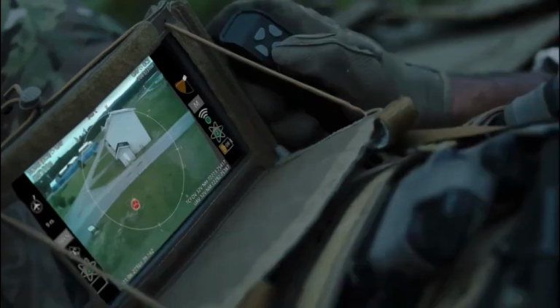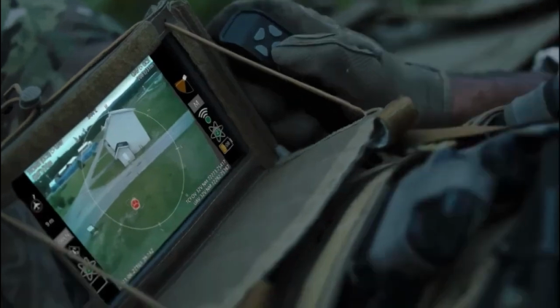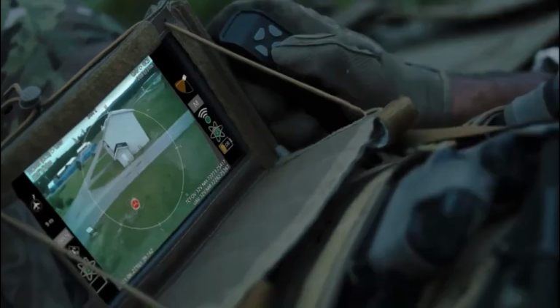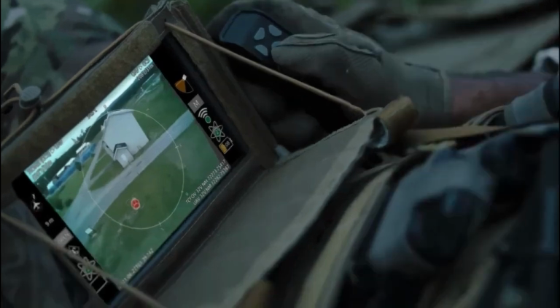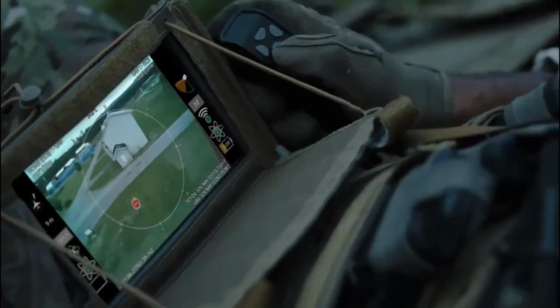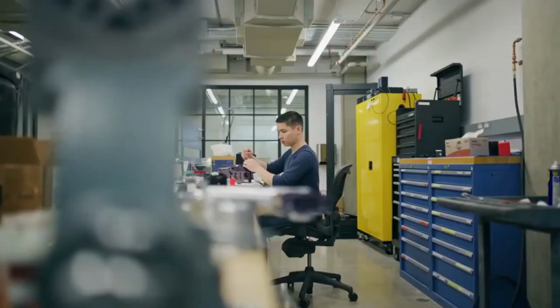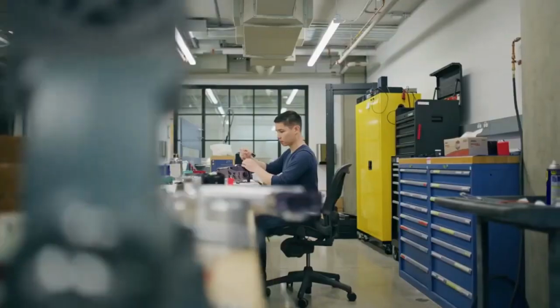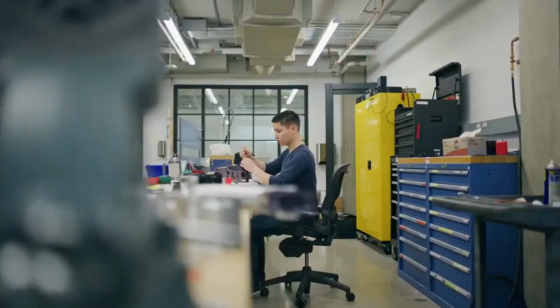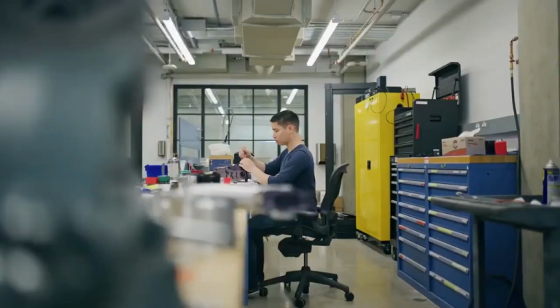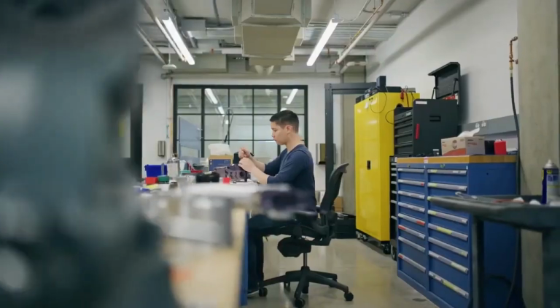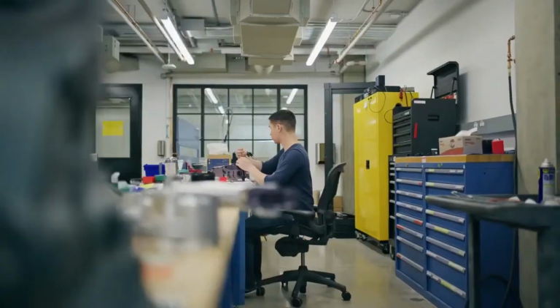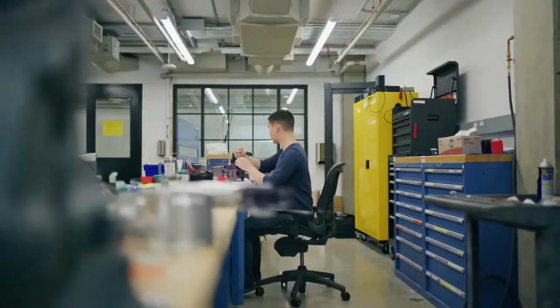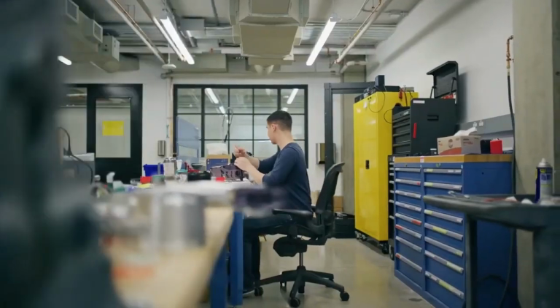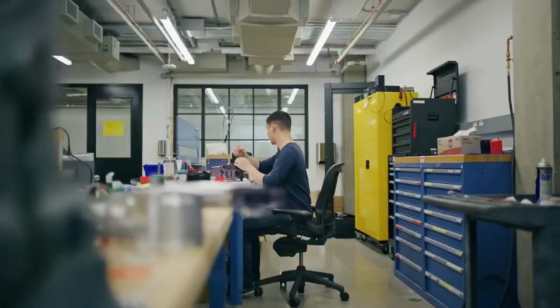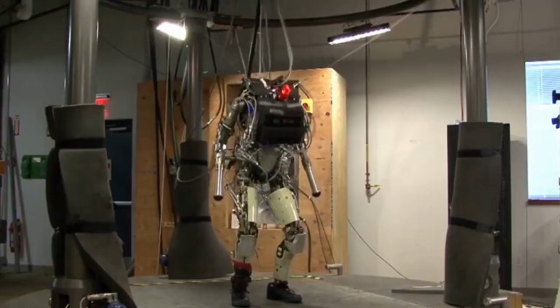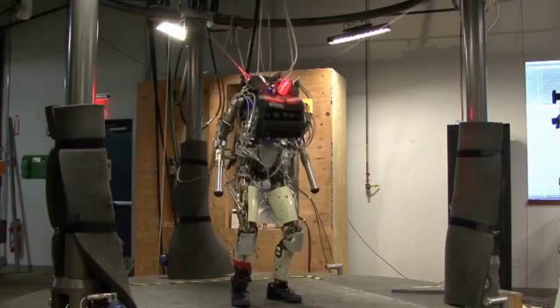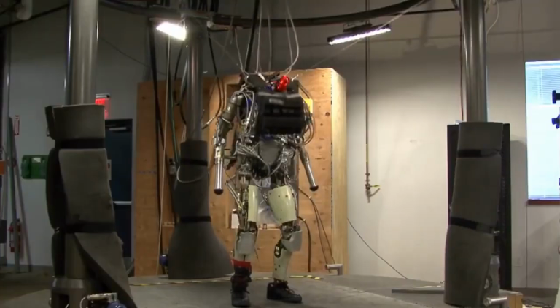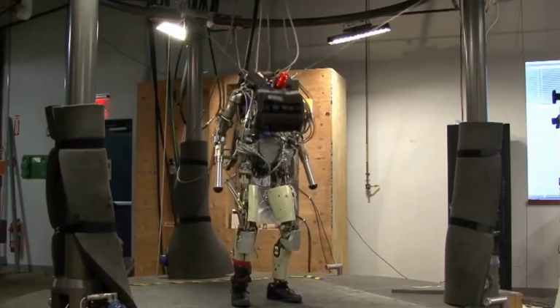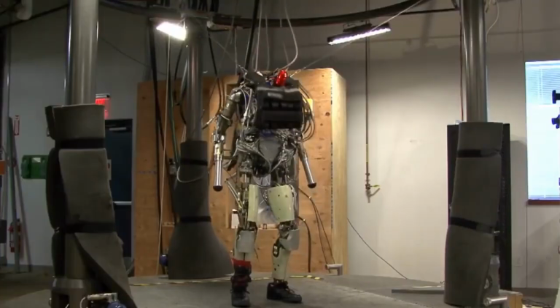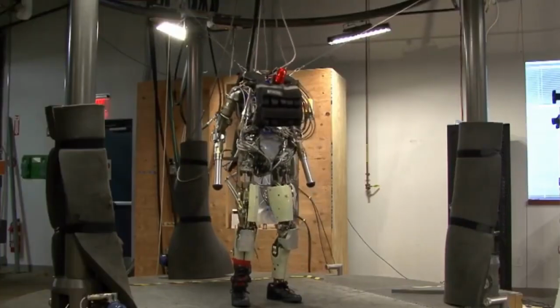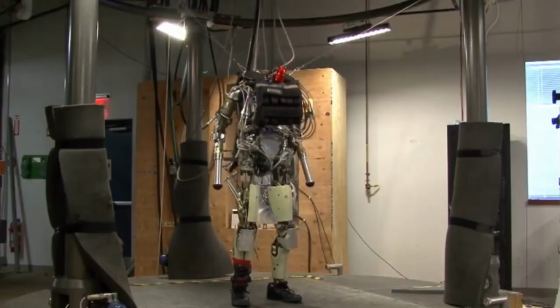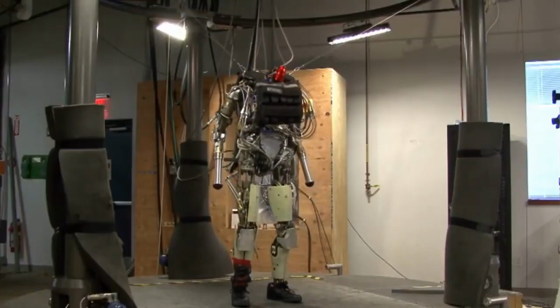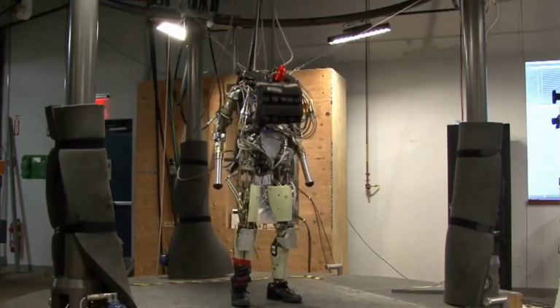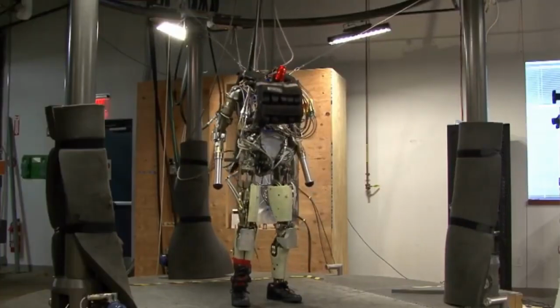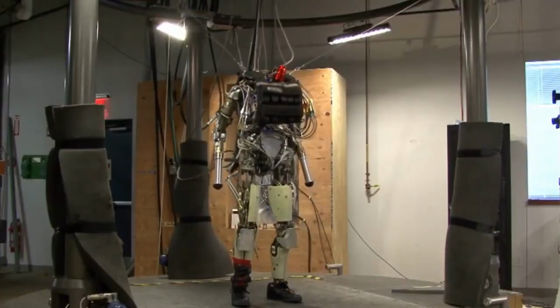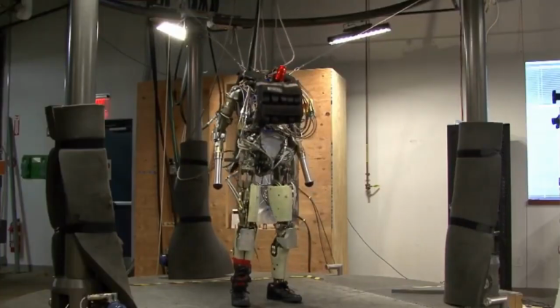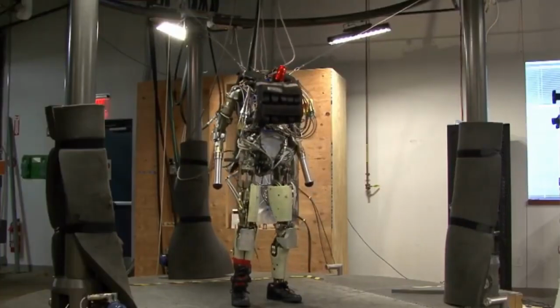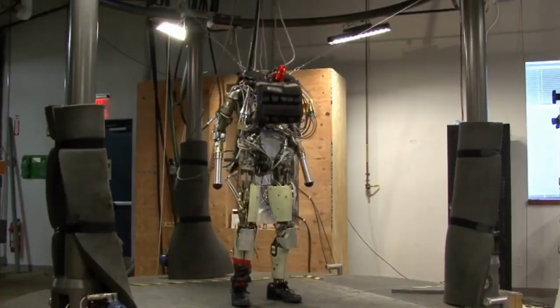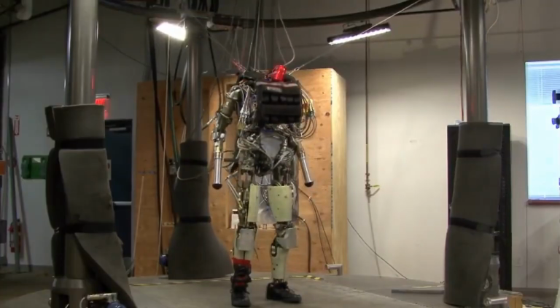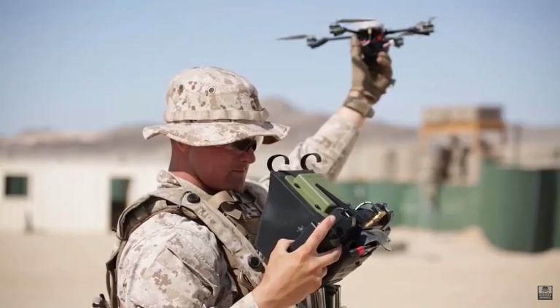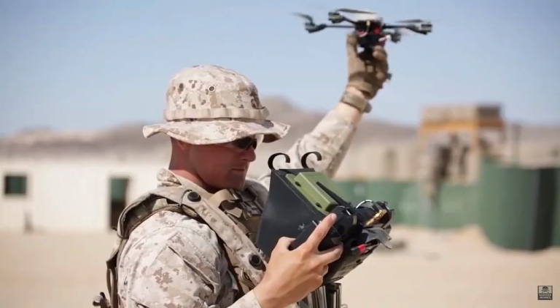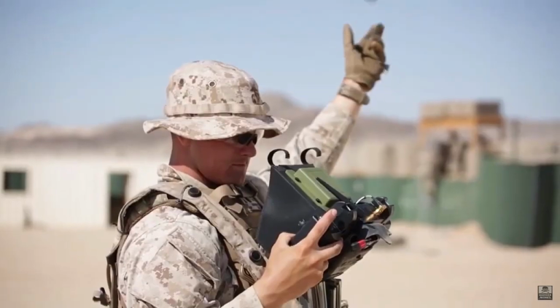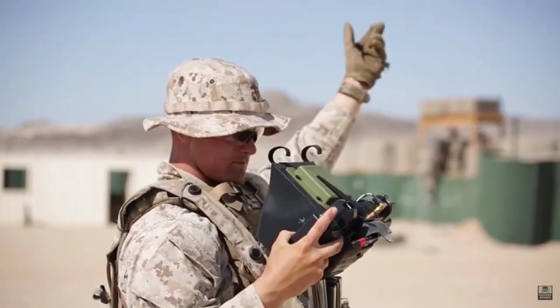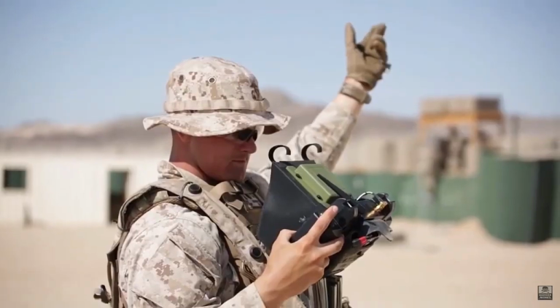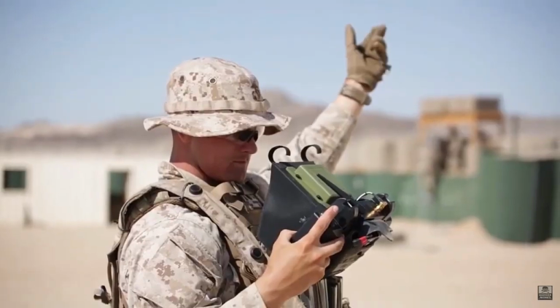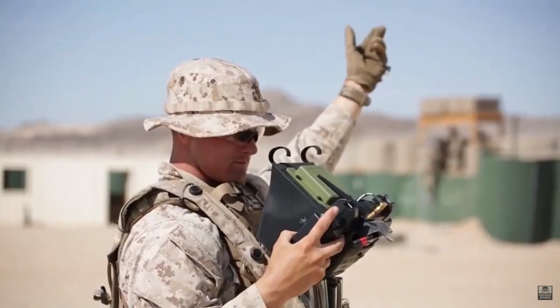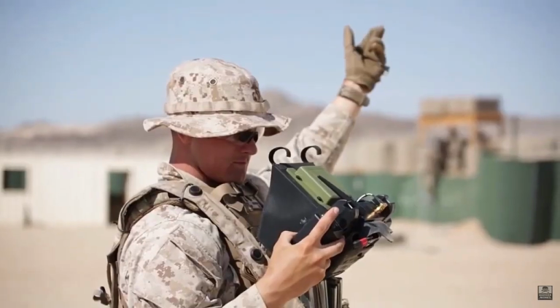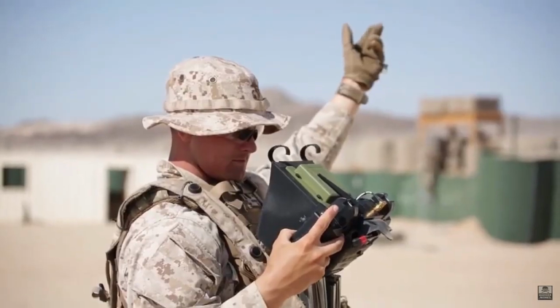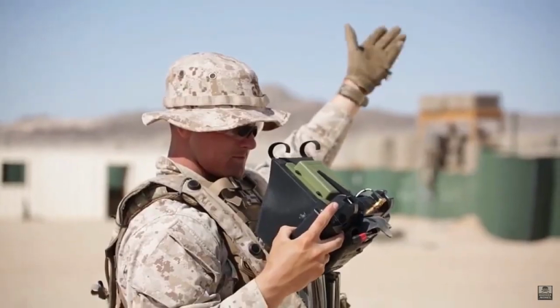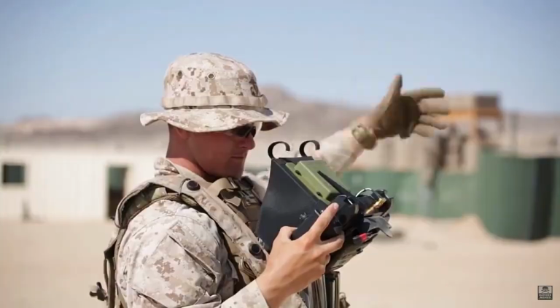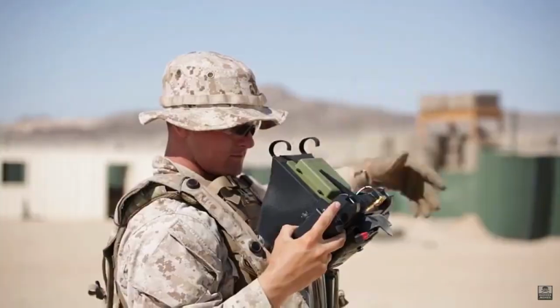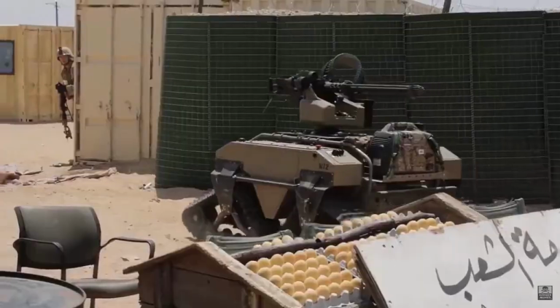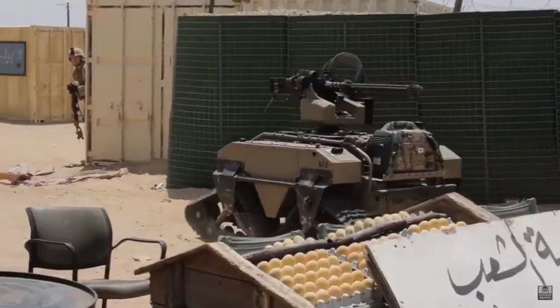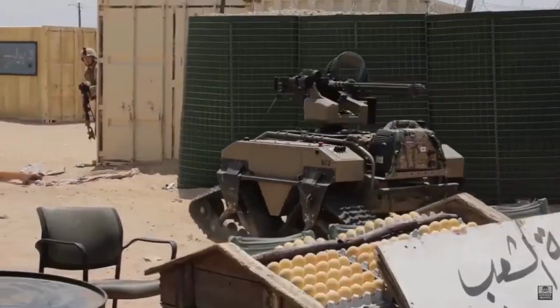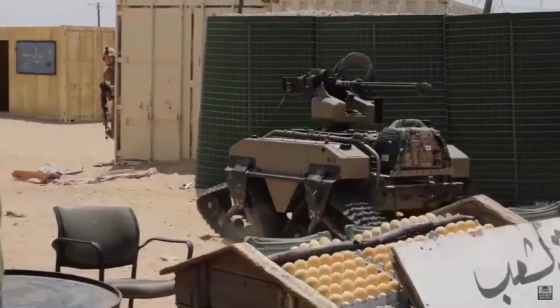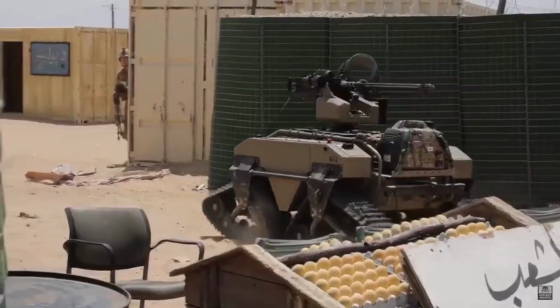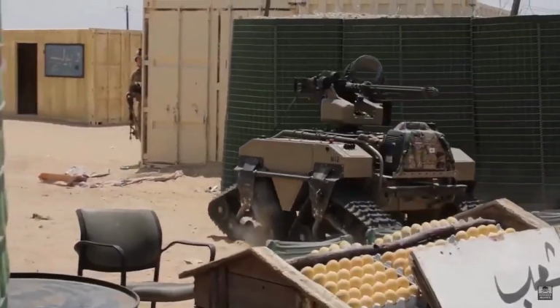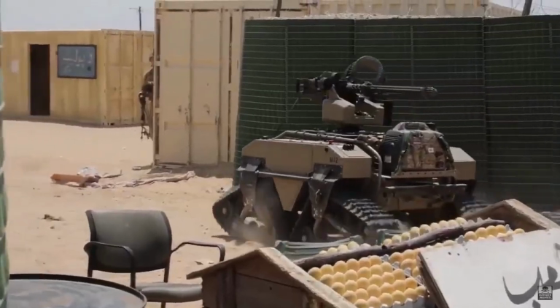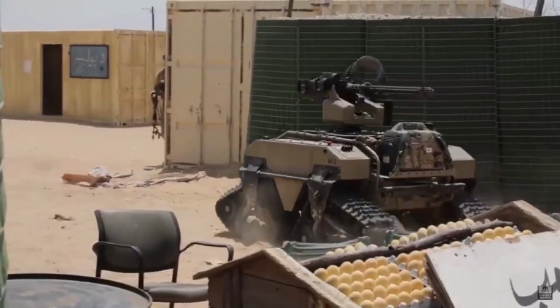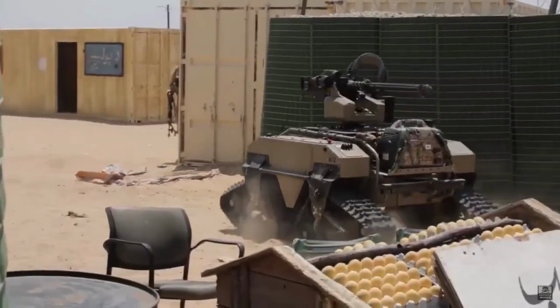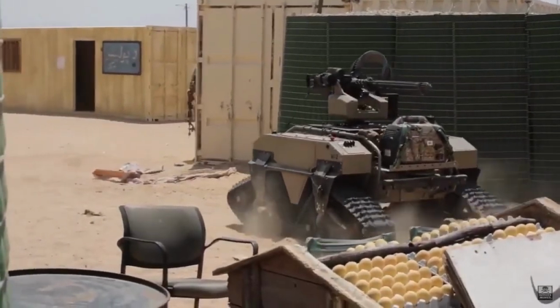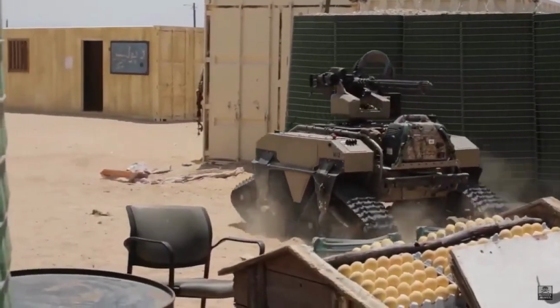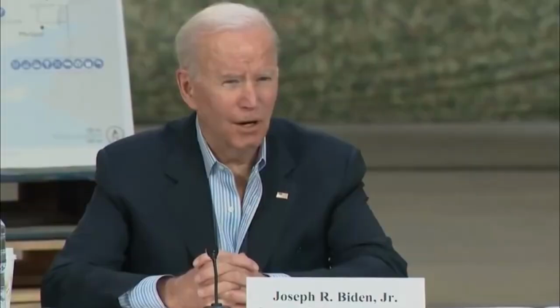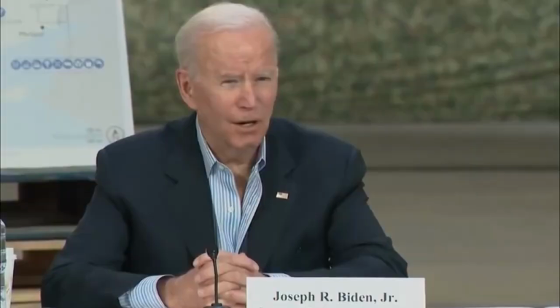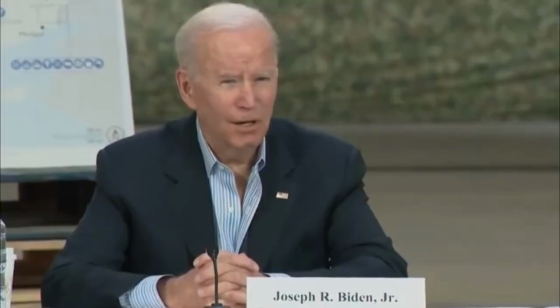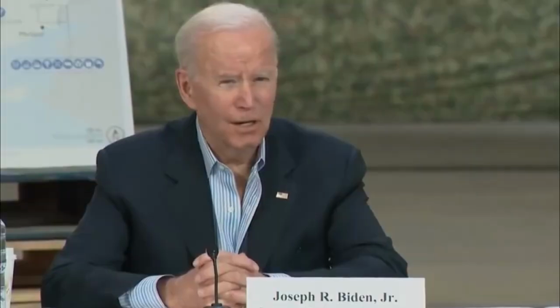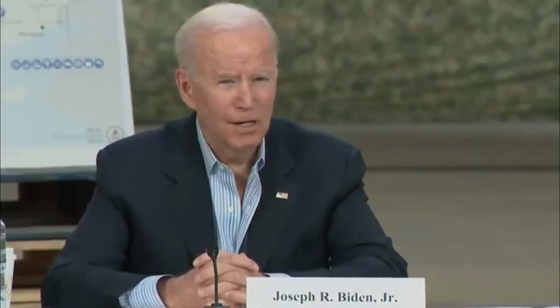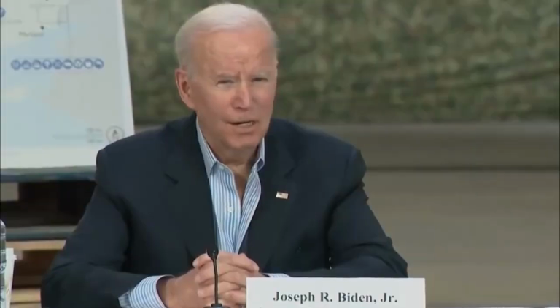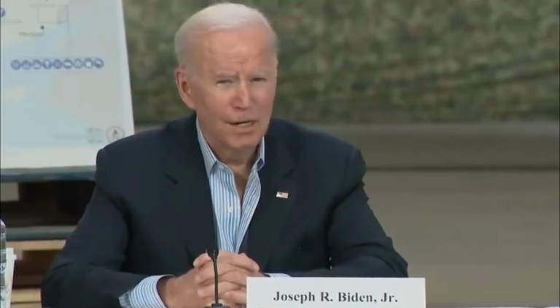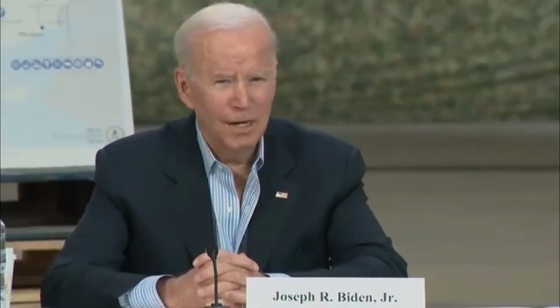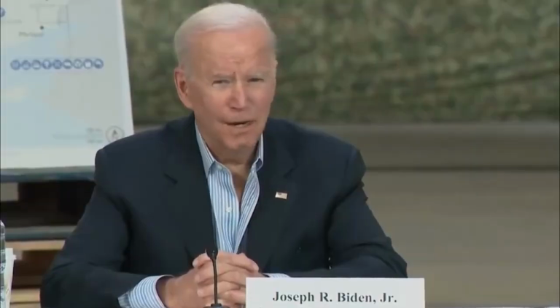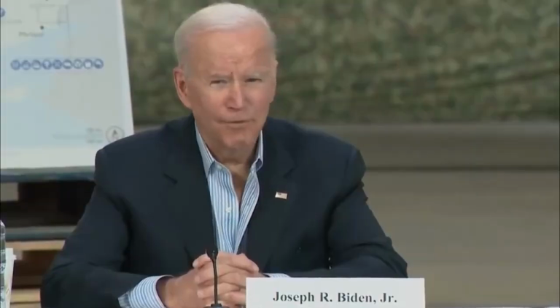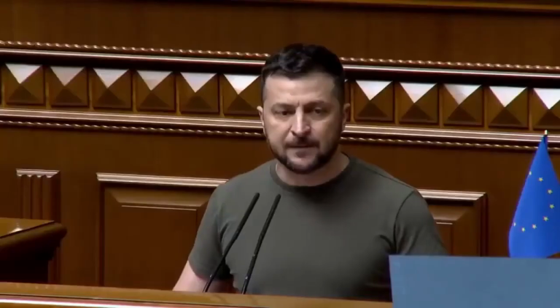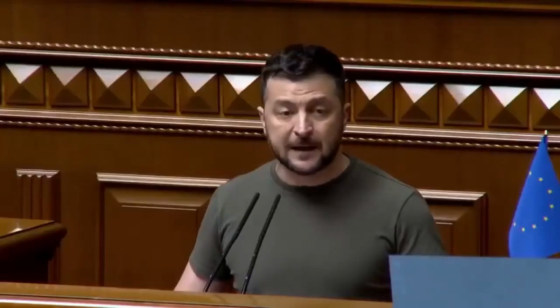And today, we will look at the most modern robots that are already in the army and perhaps are now helping to protect your country.